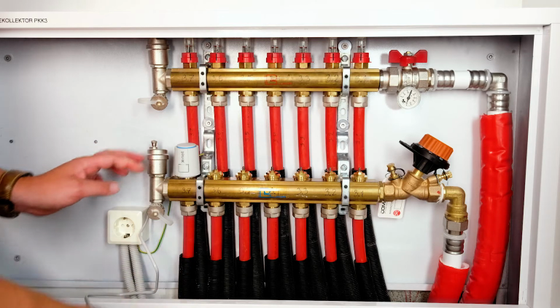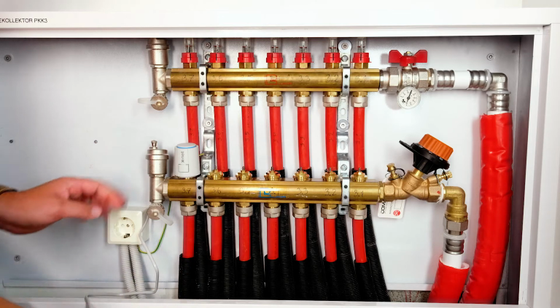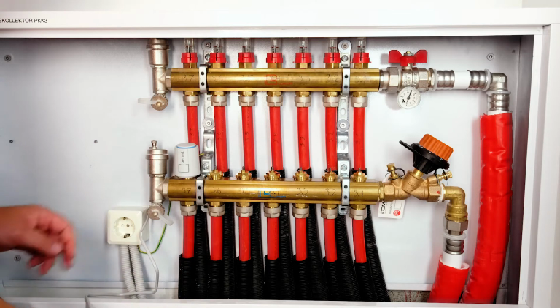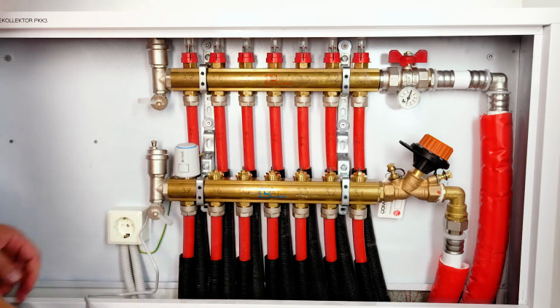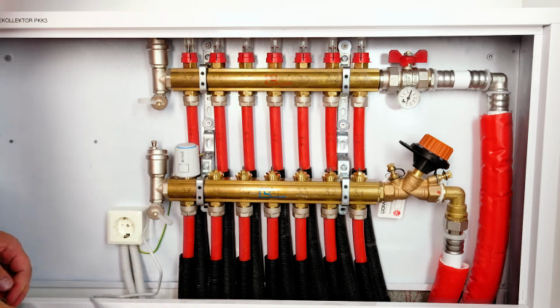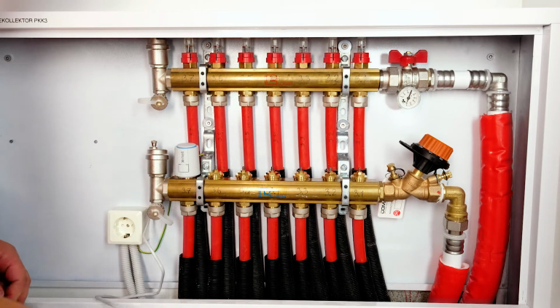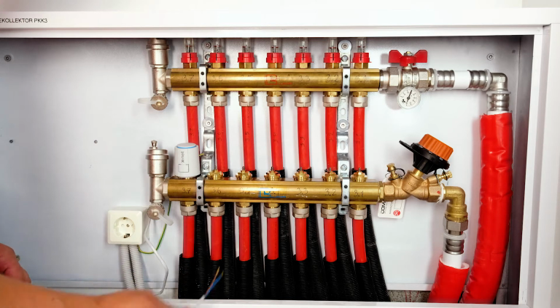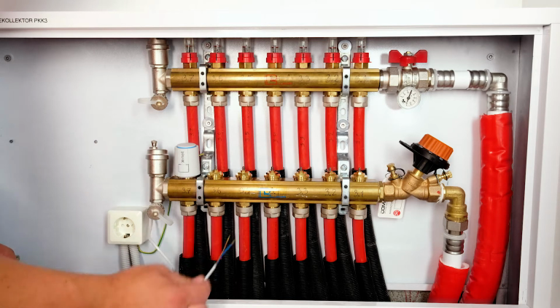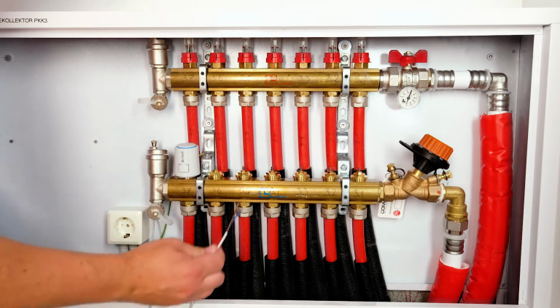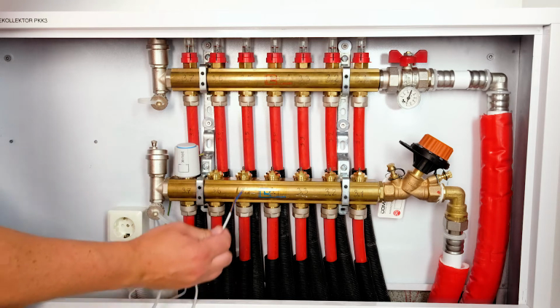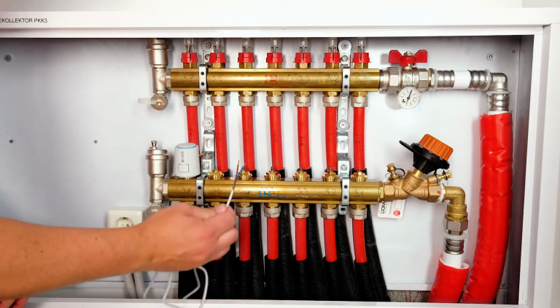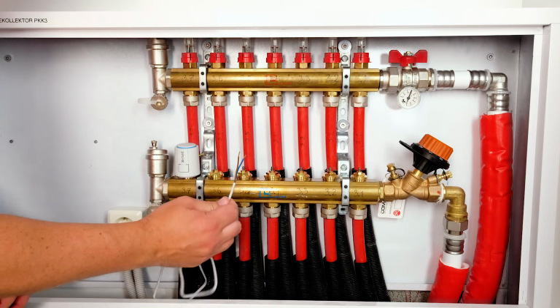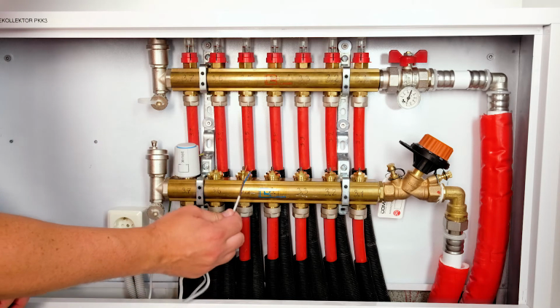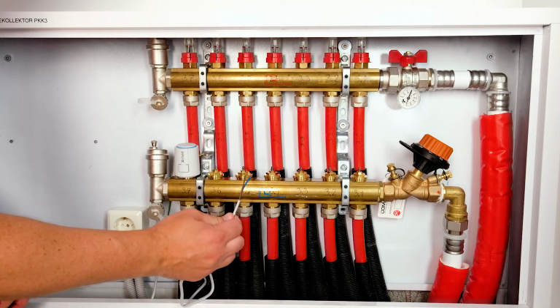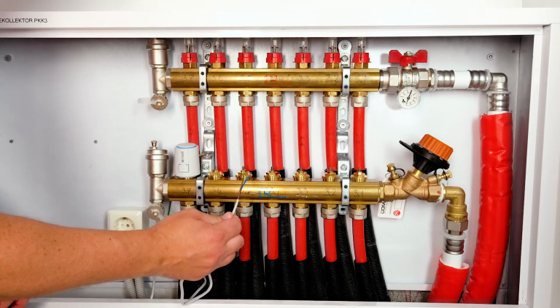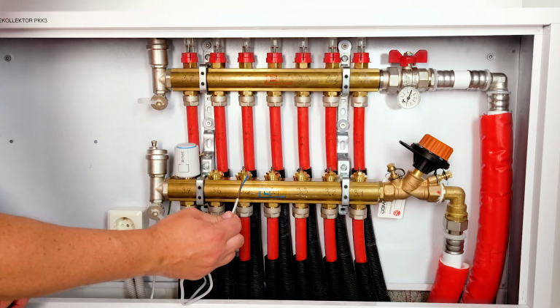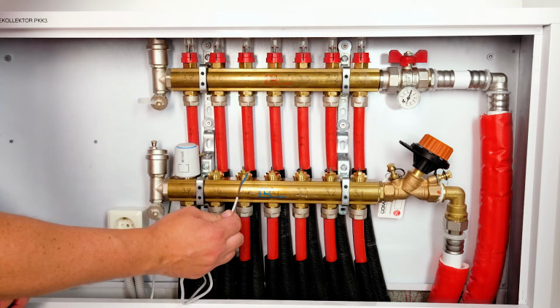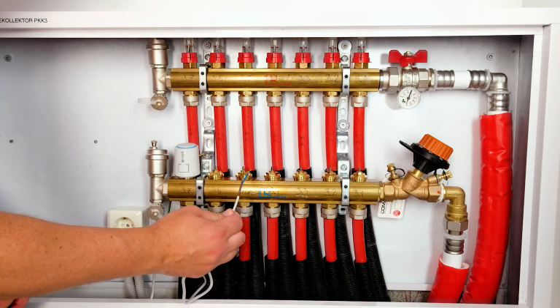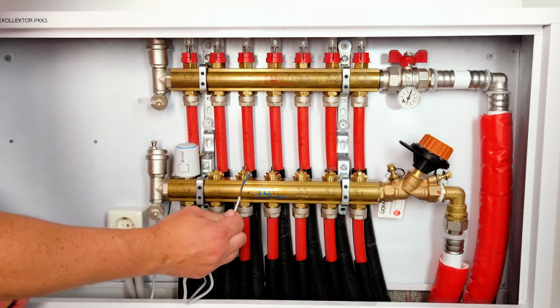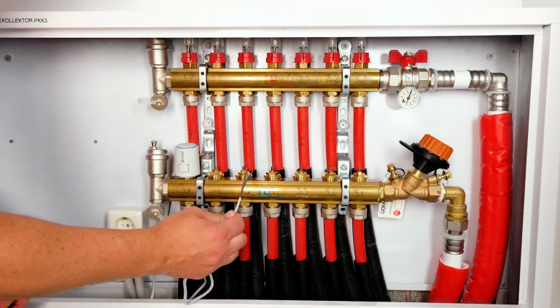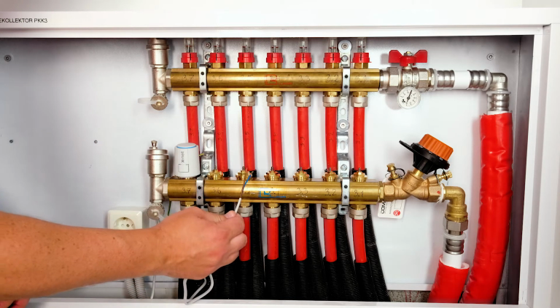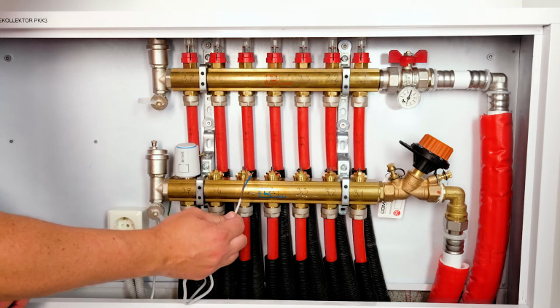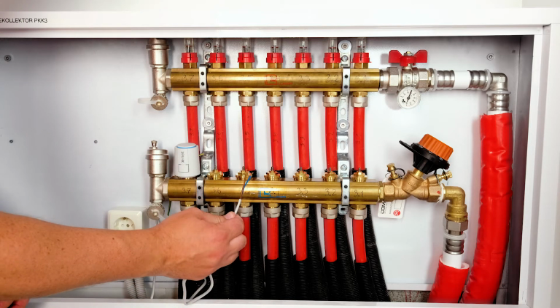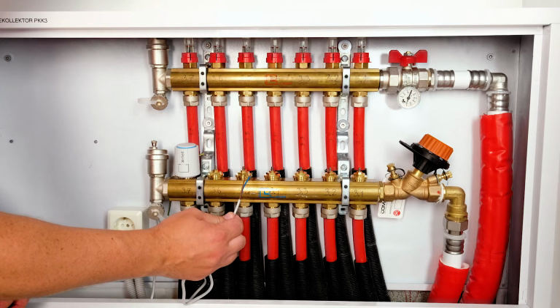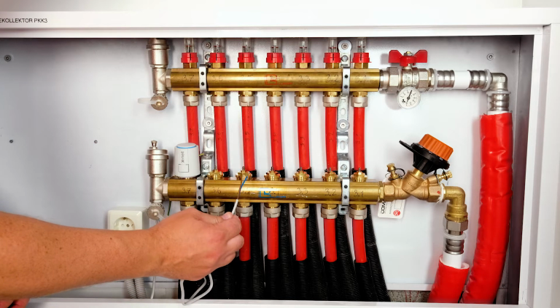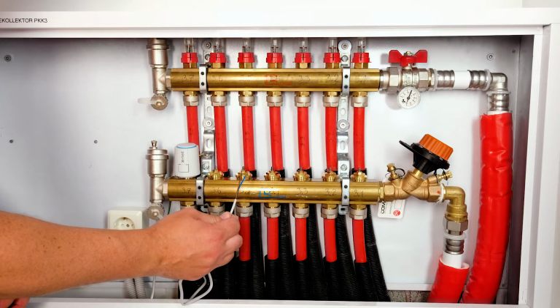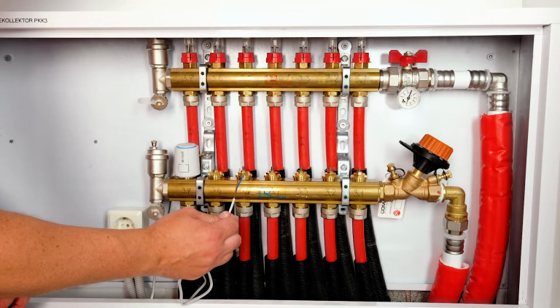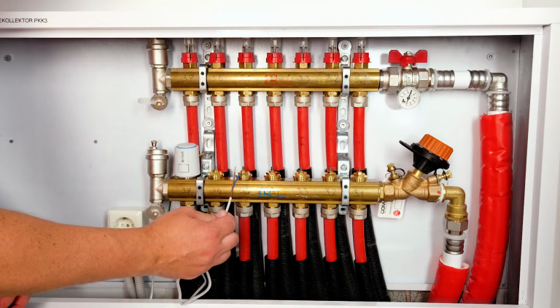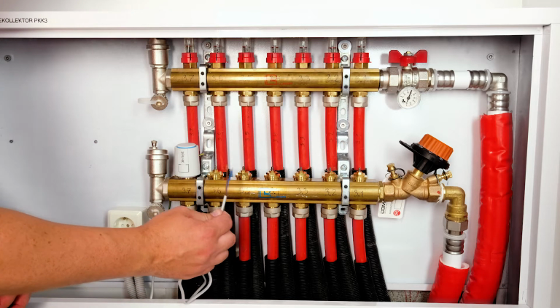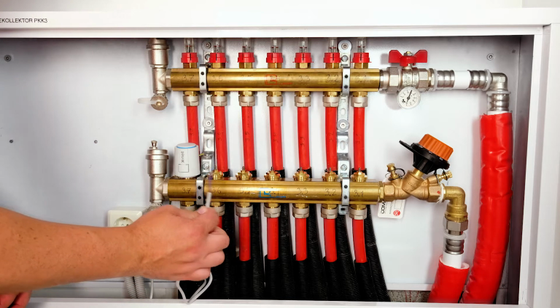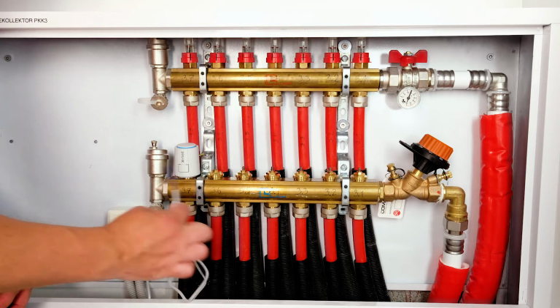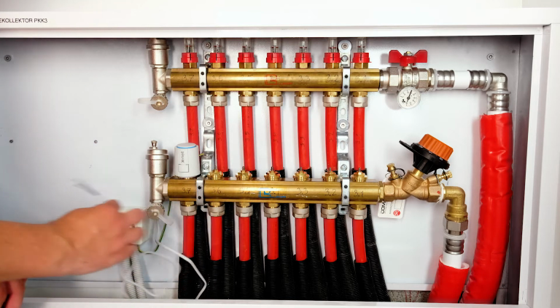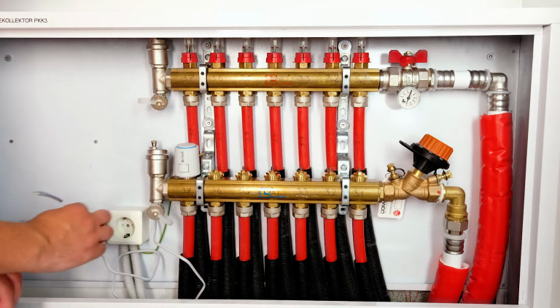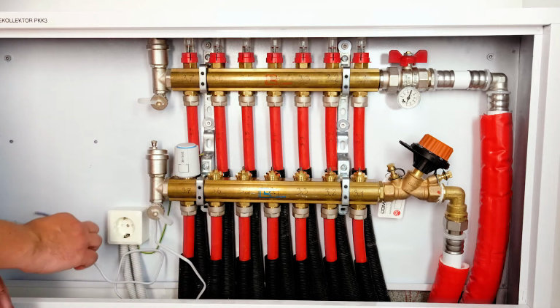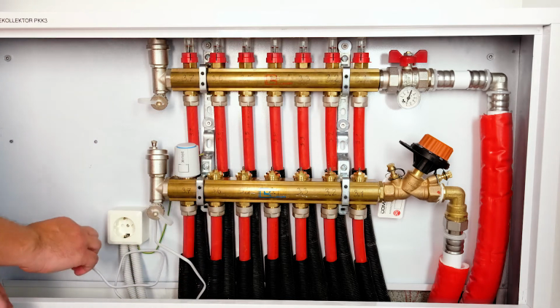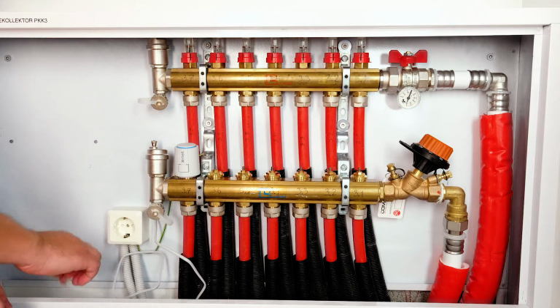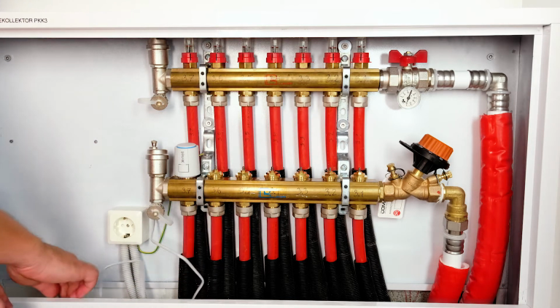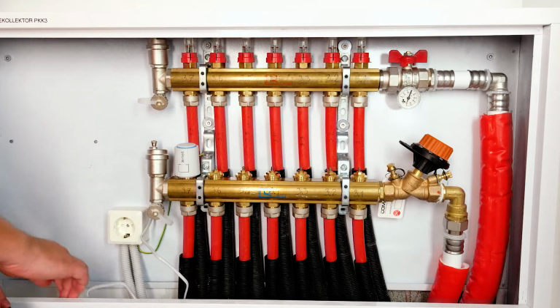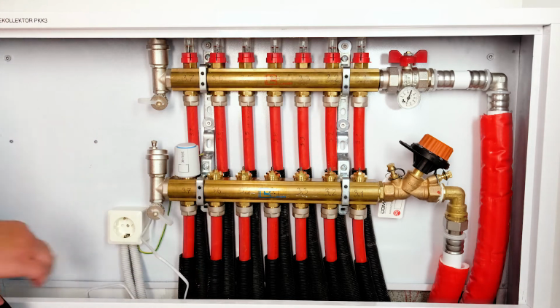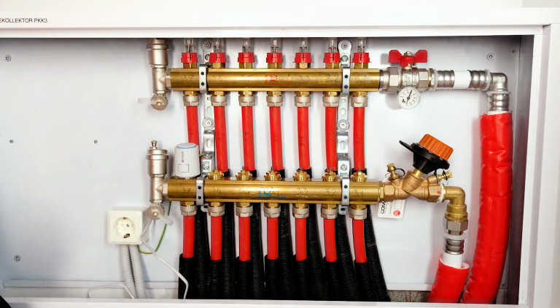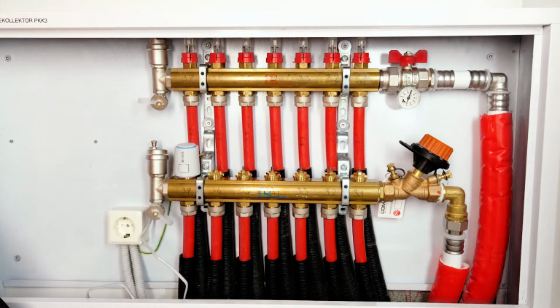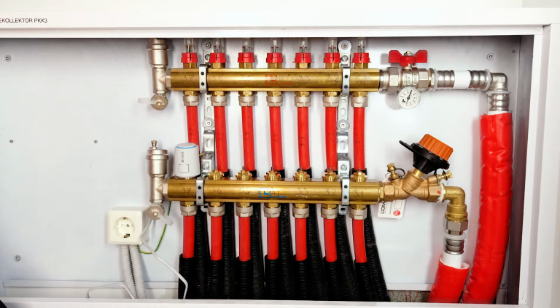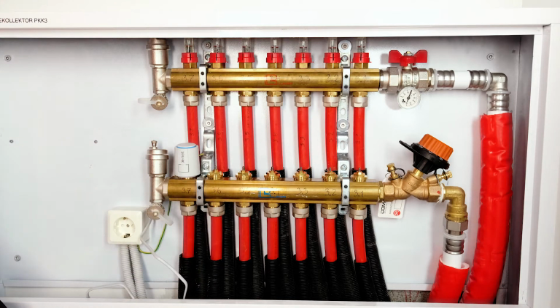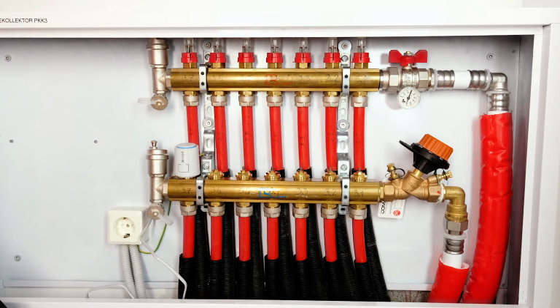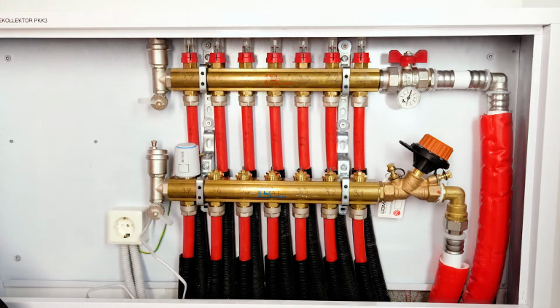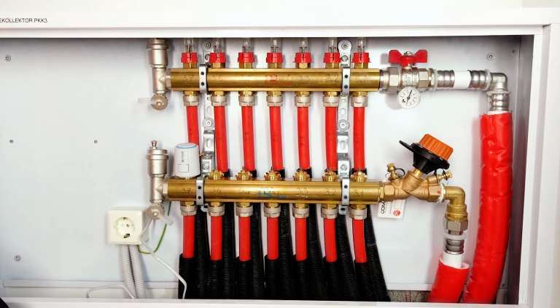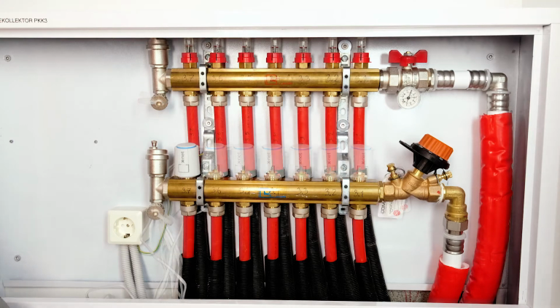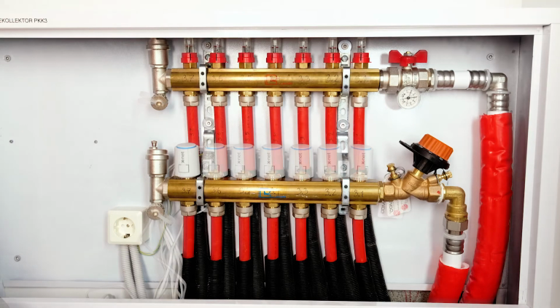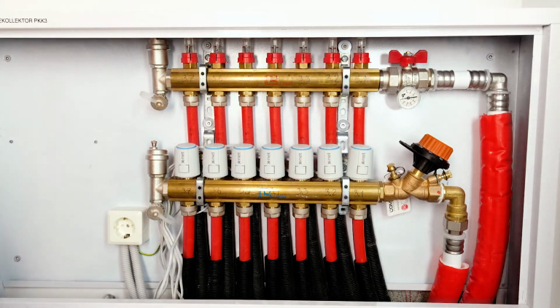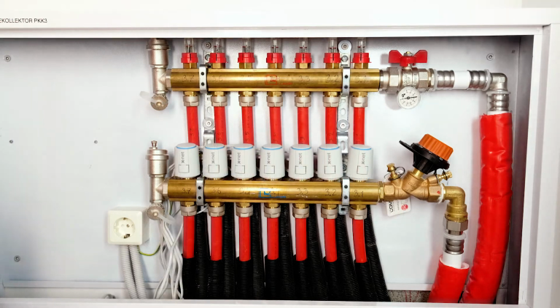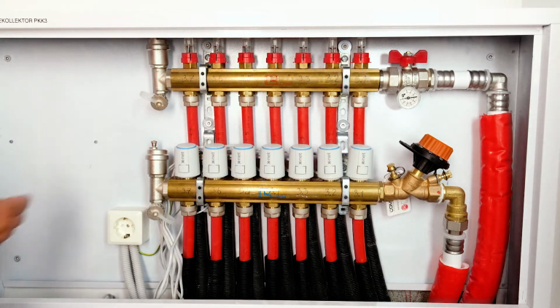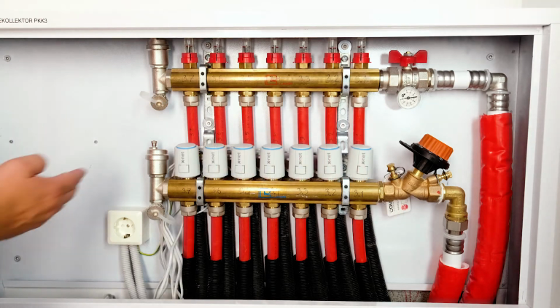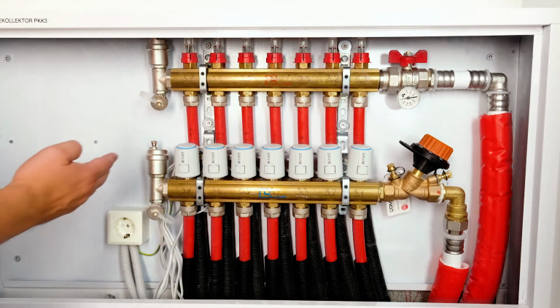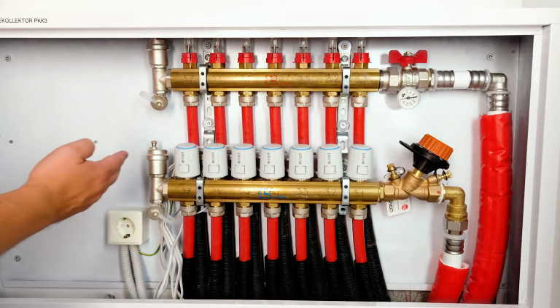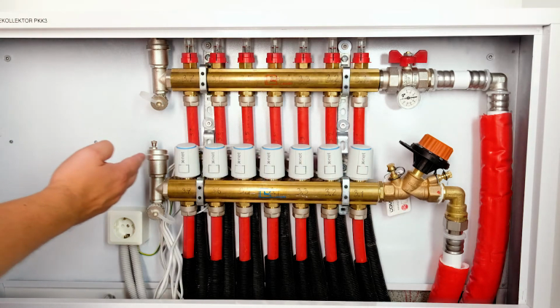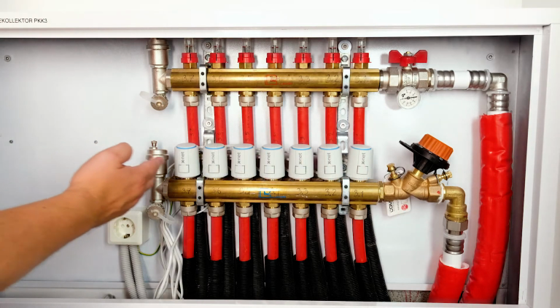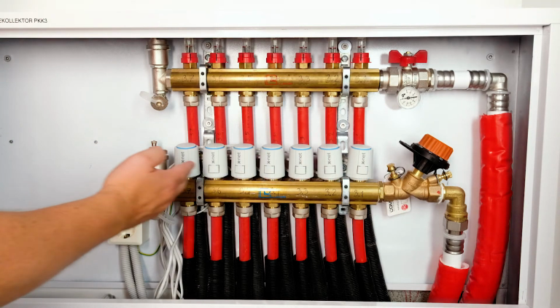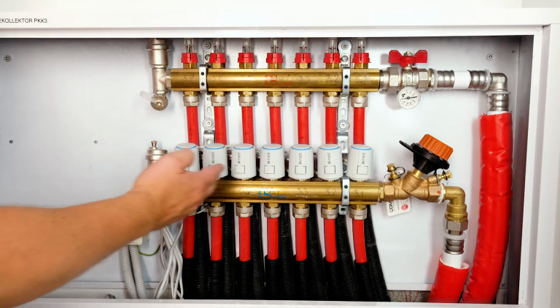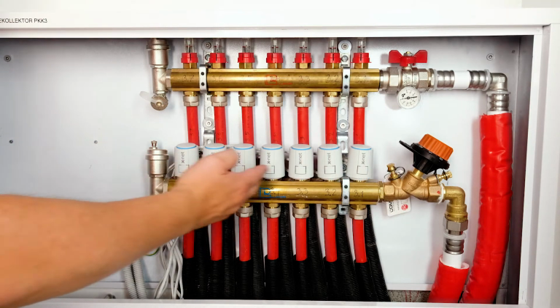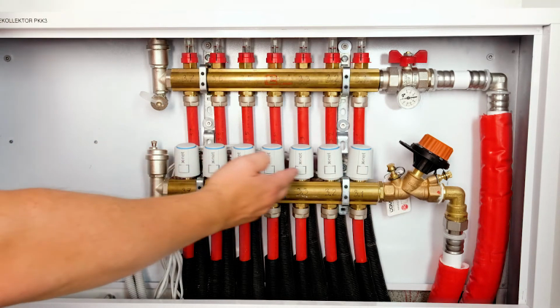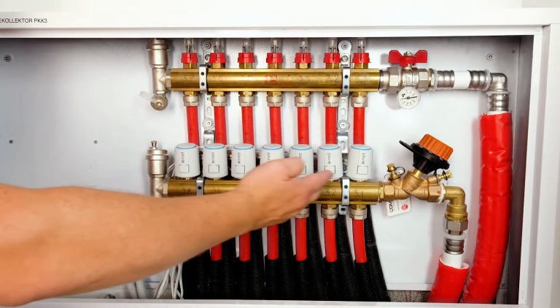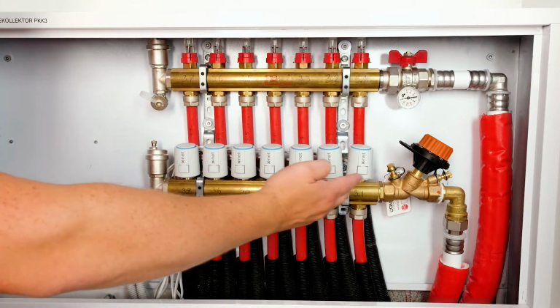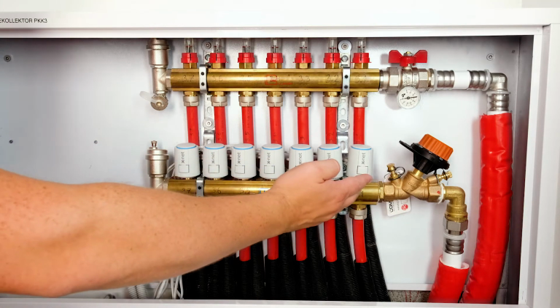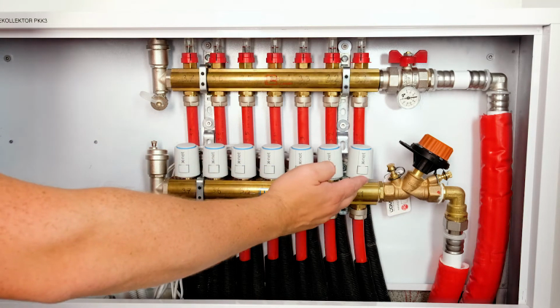After fitting the actuator to the manifold, label the wires to keep the system orderly. Connect all the actuators in a uniform way.